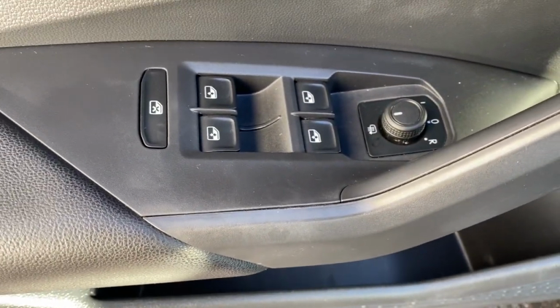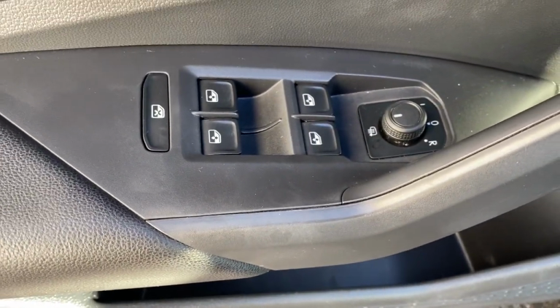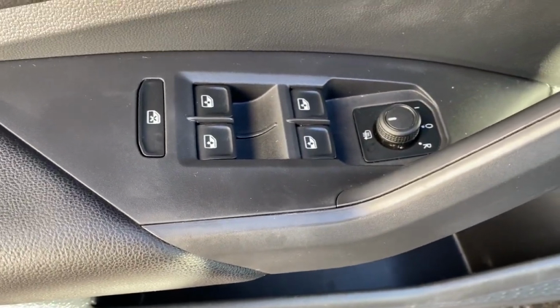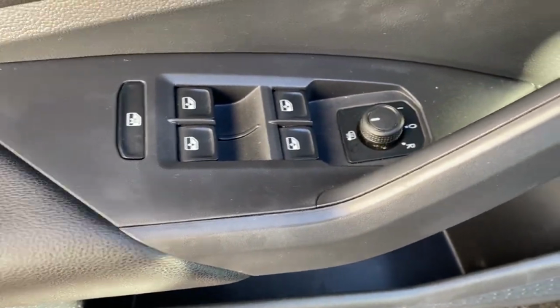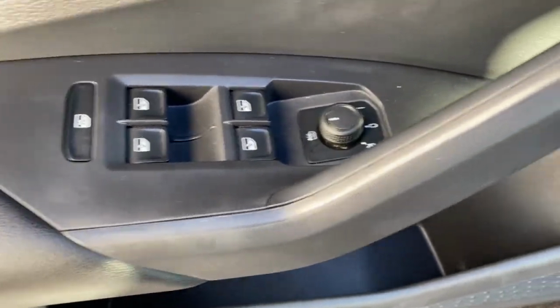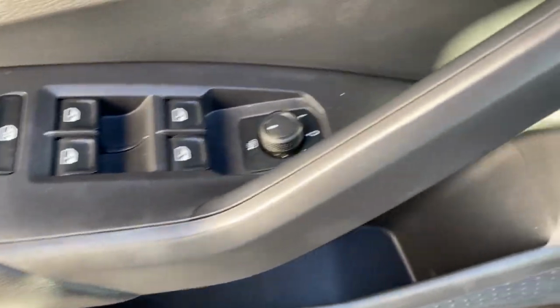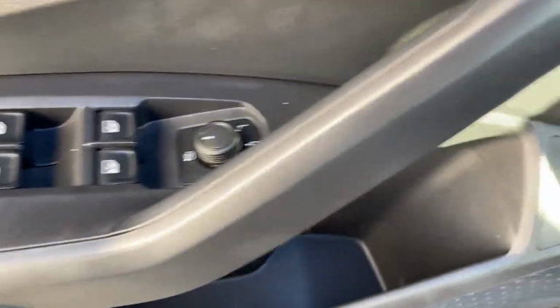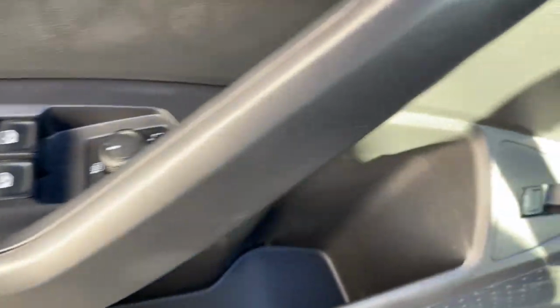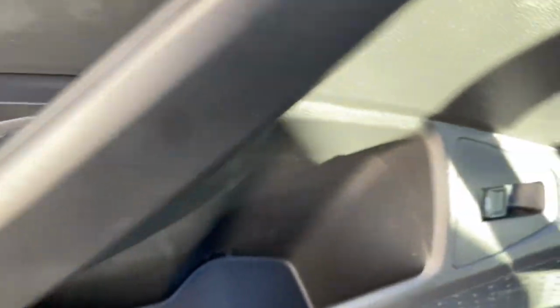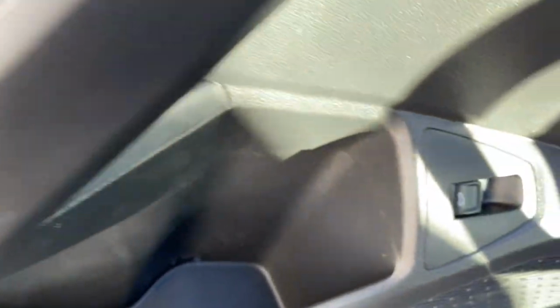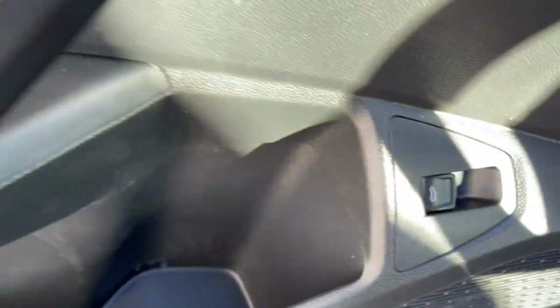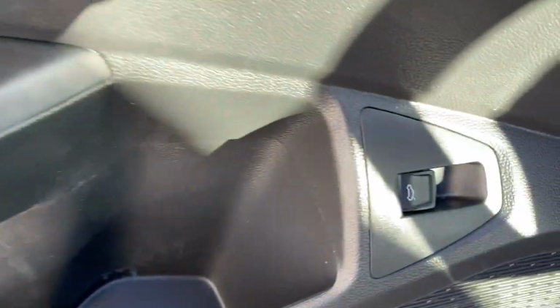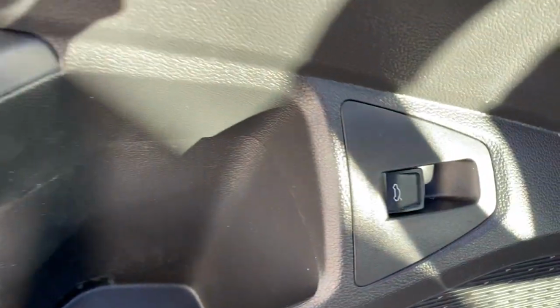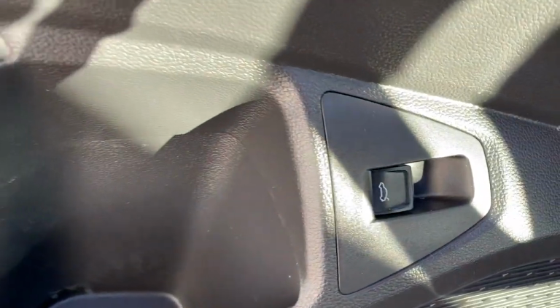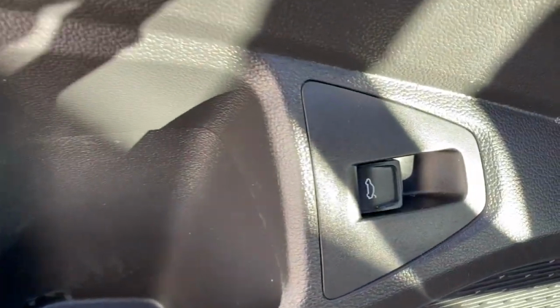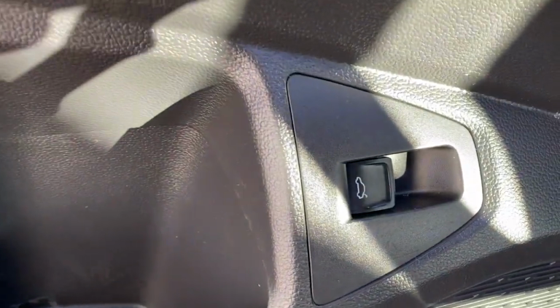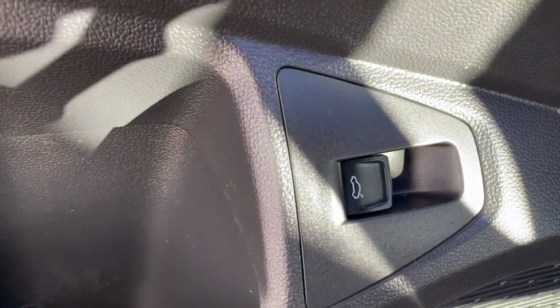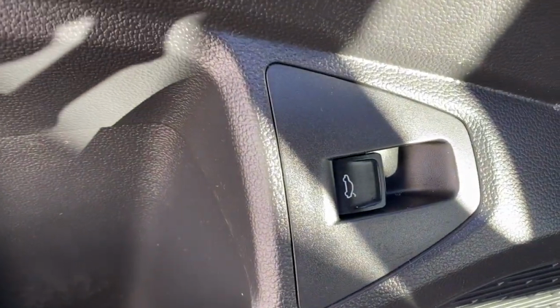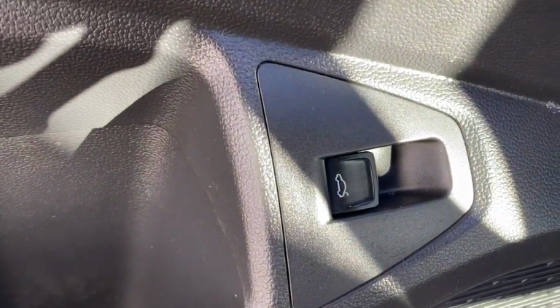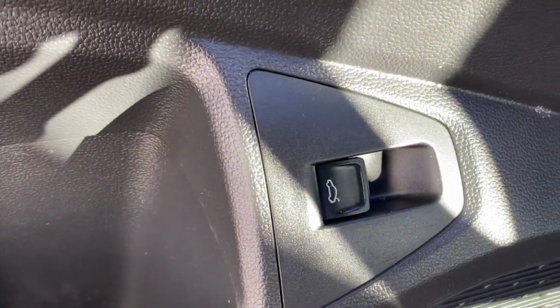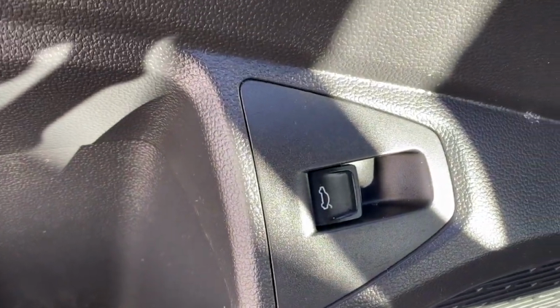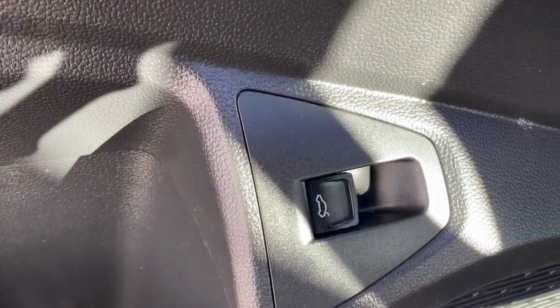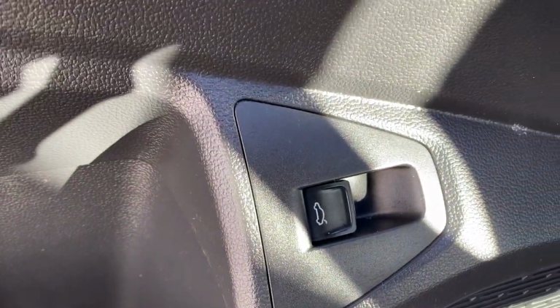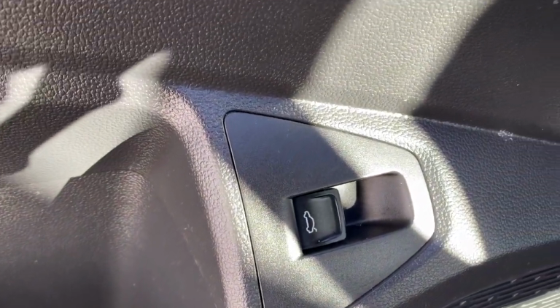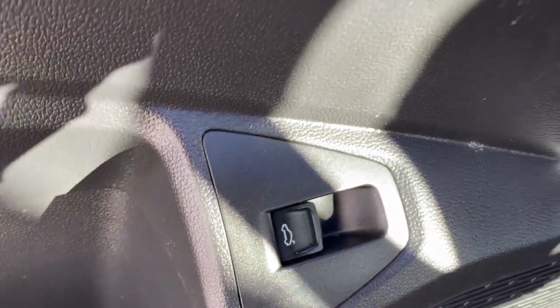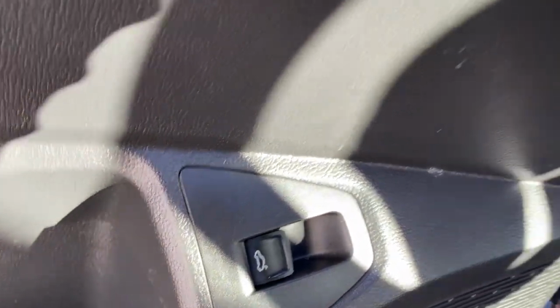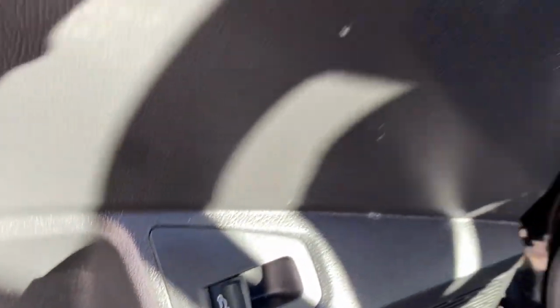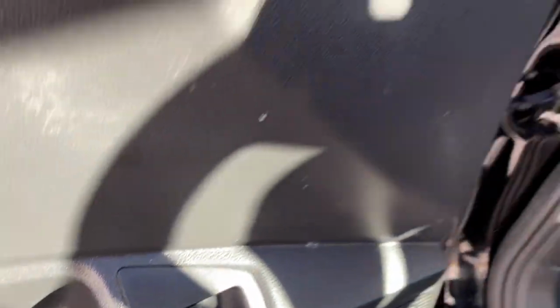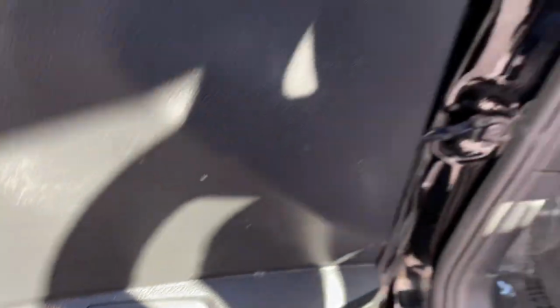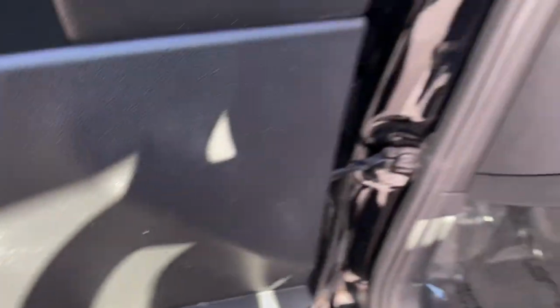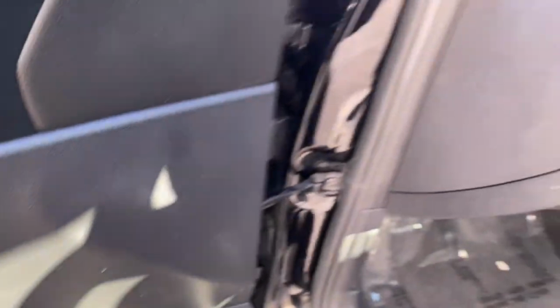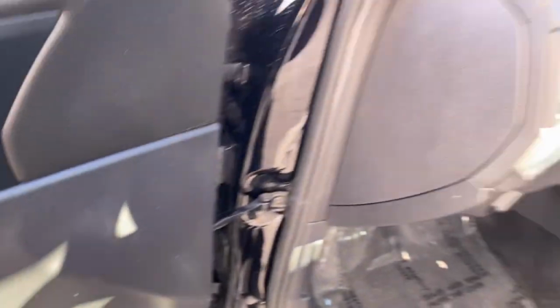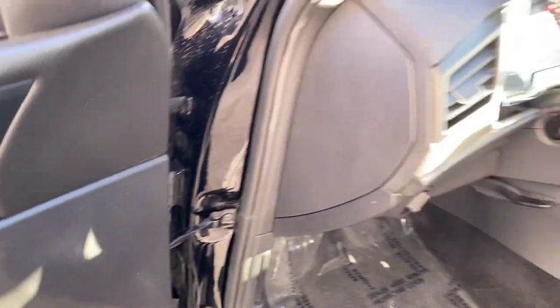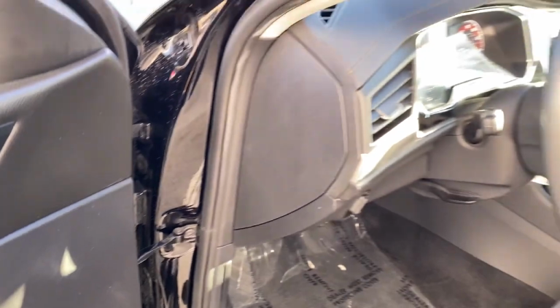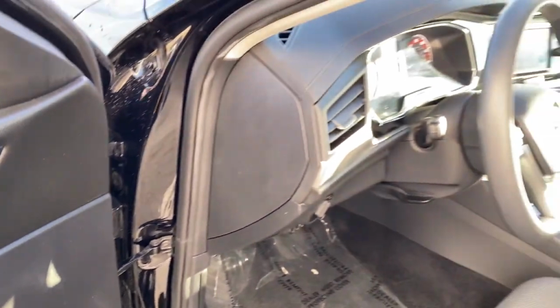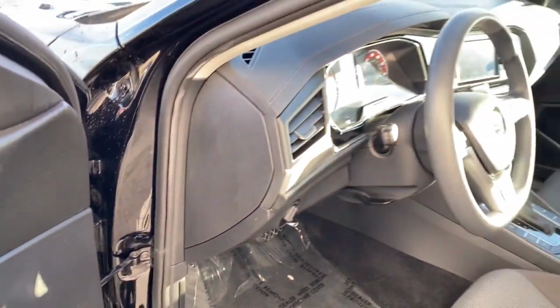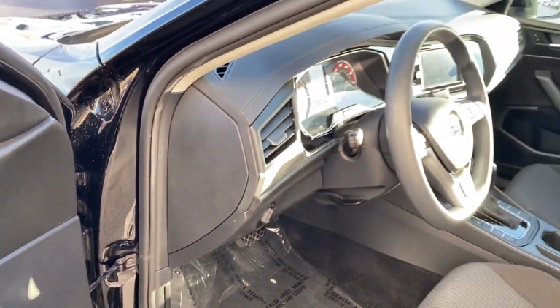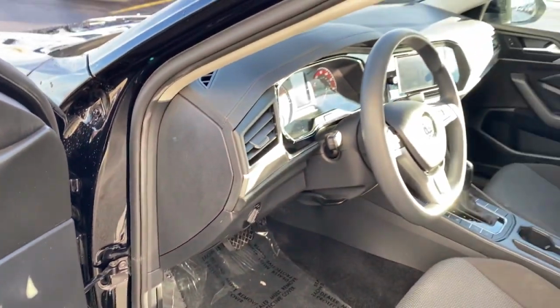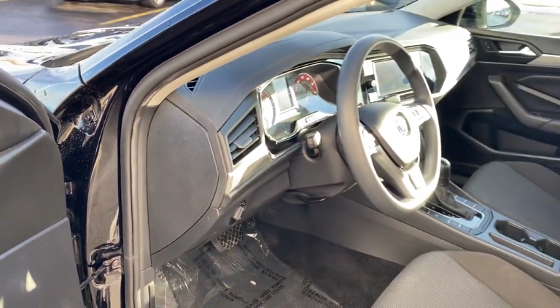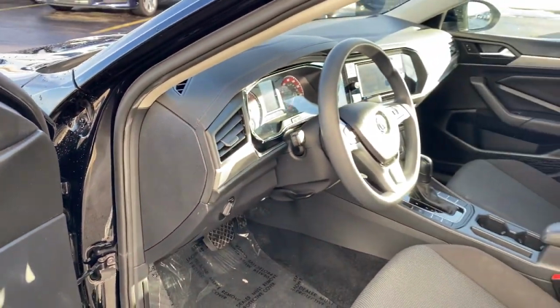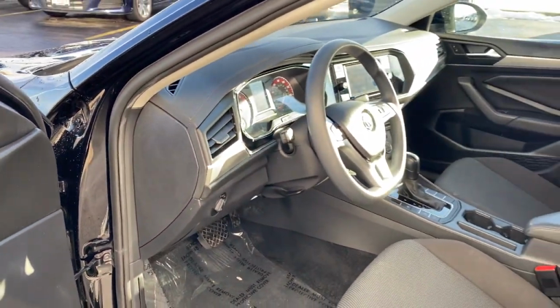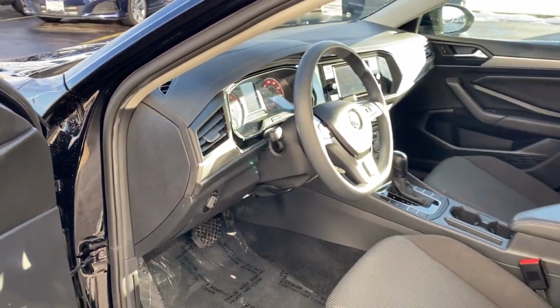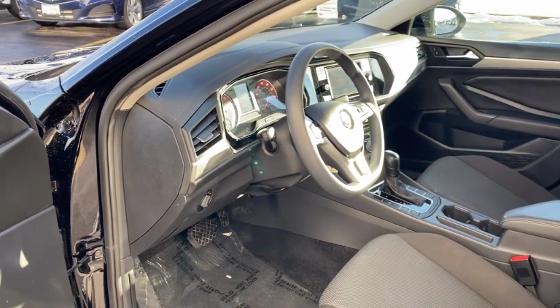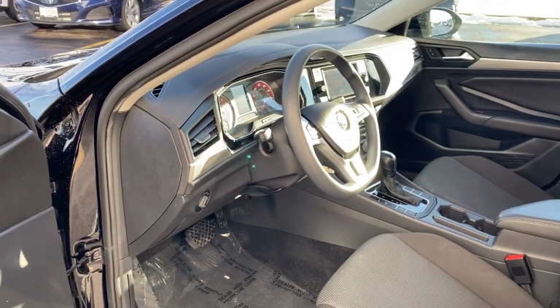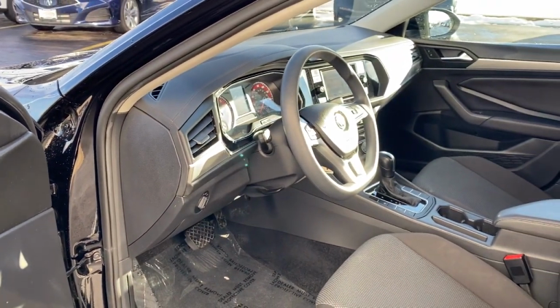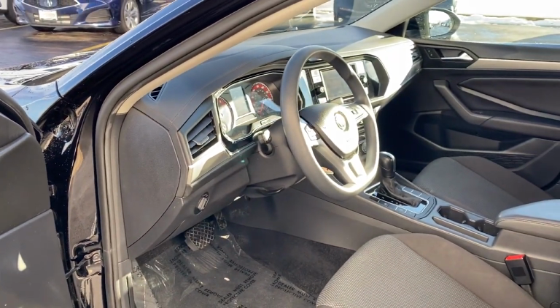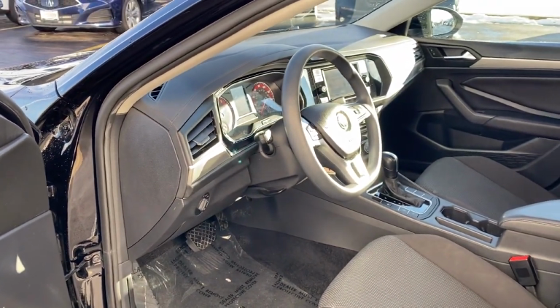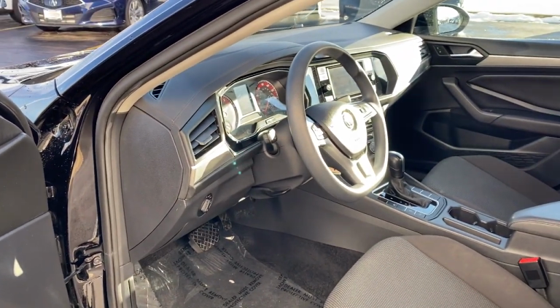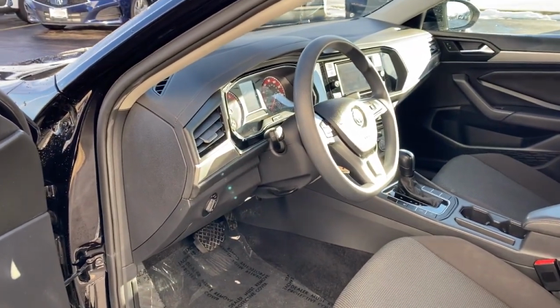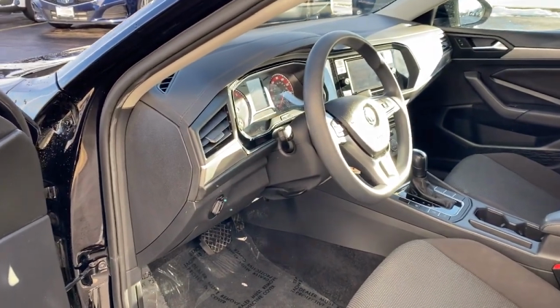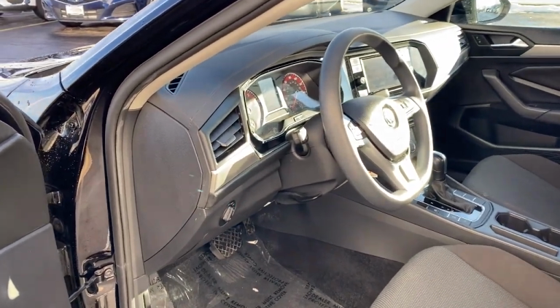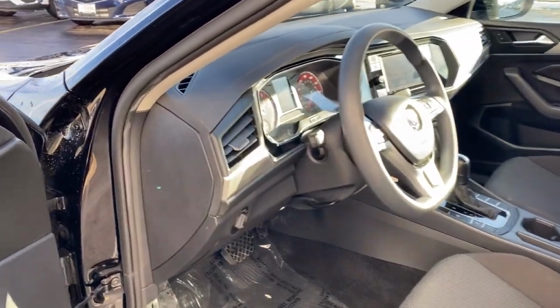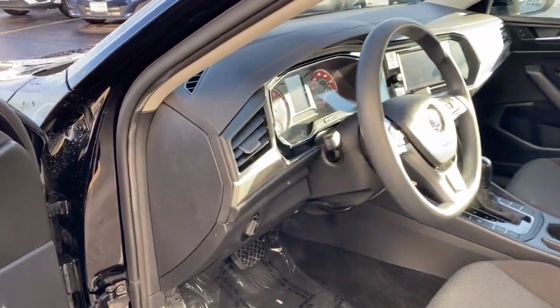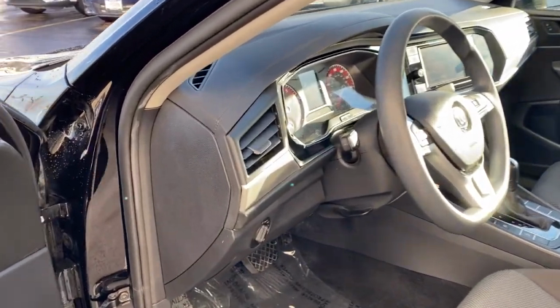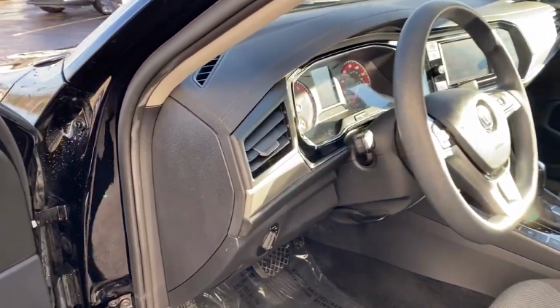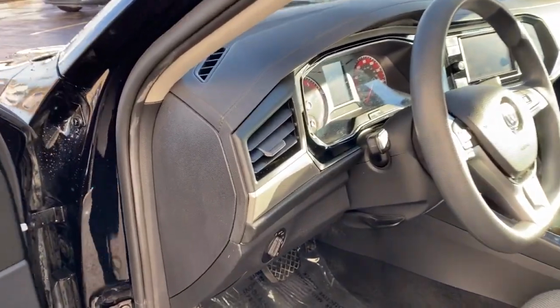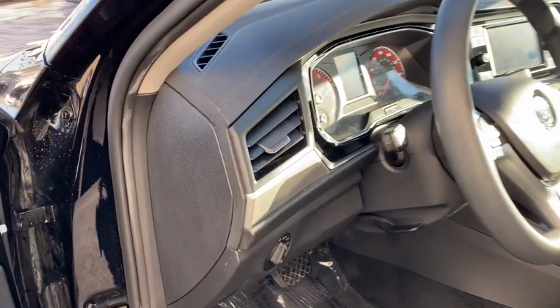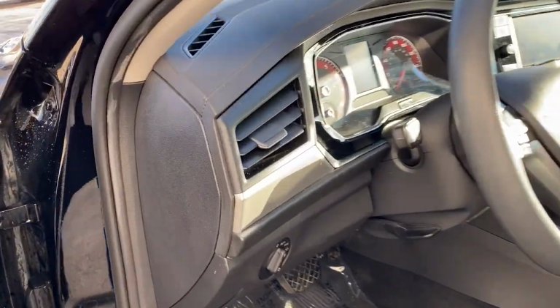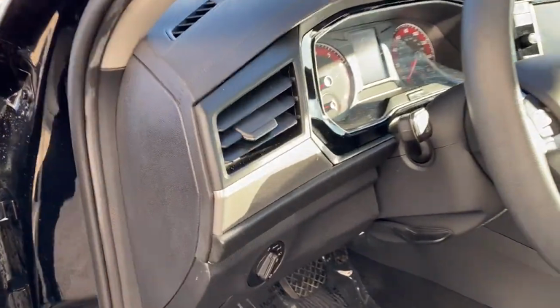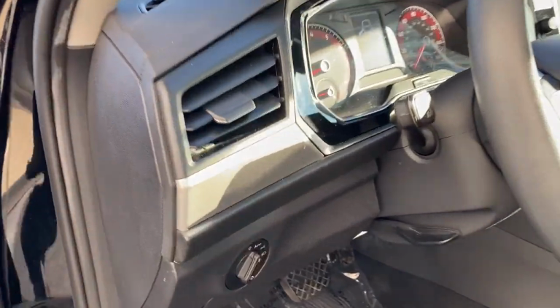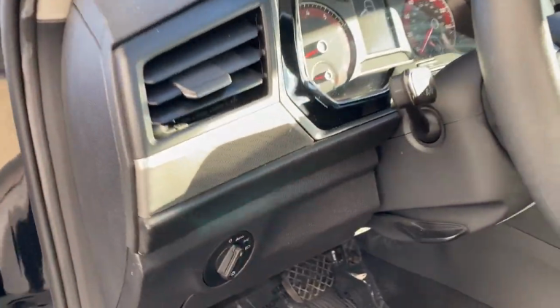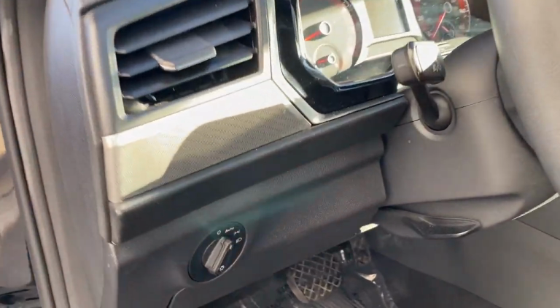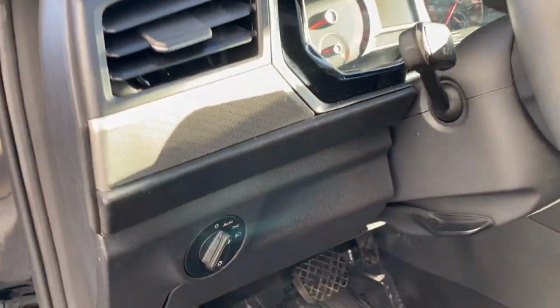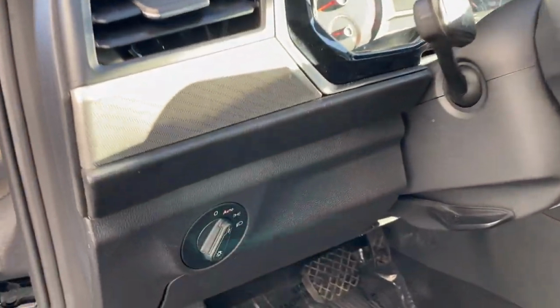These are just some of the great options this vehicle comes with: backup camera, trip computer, and engine immobilizer.